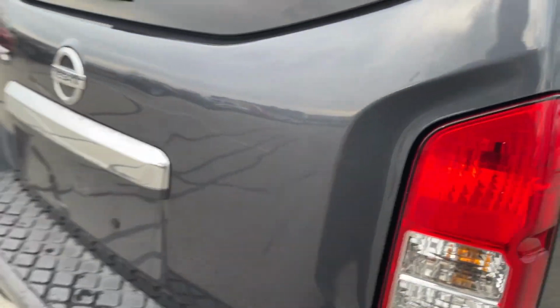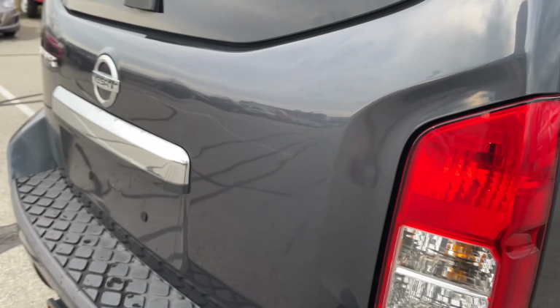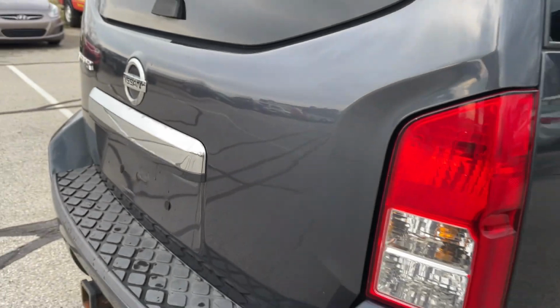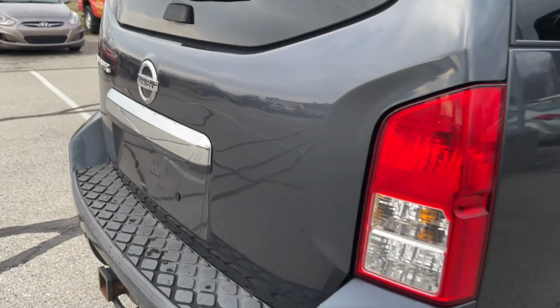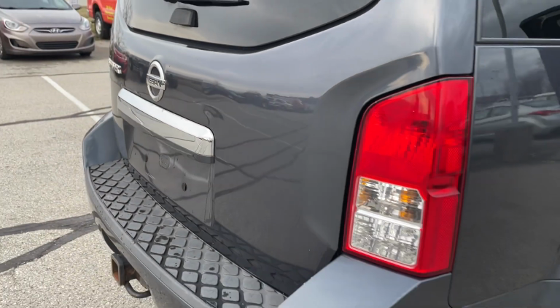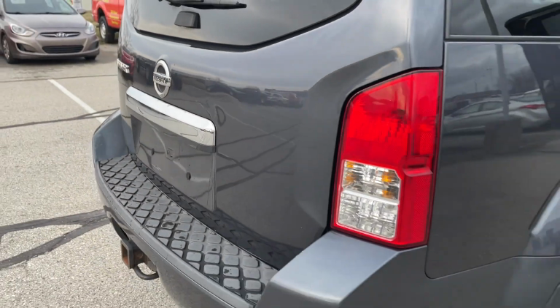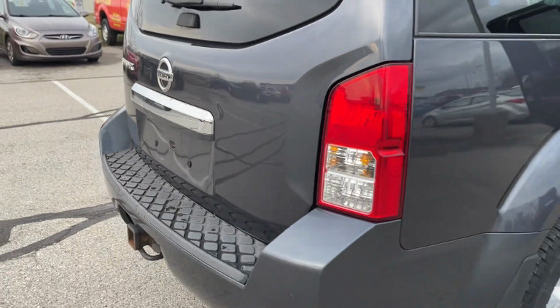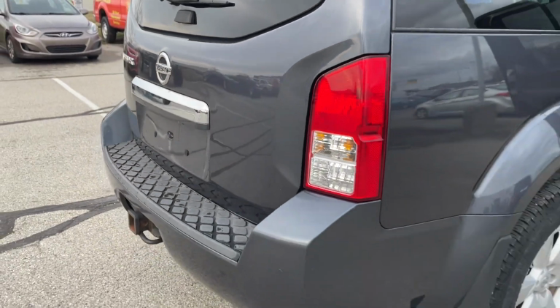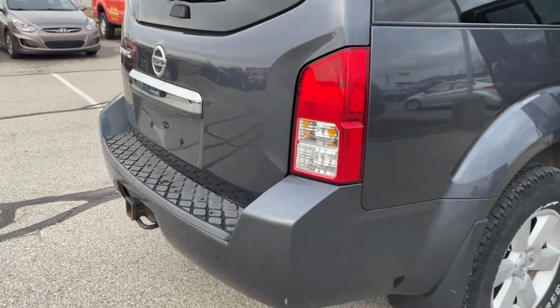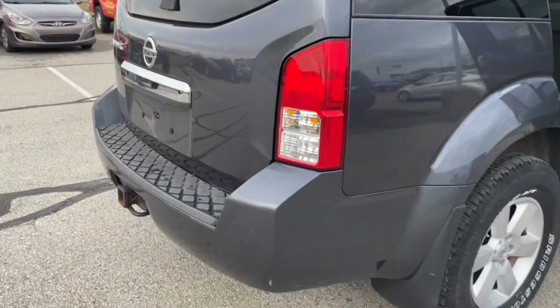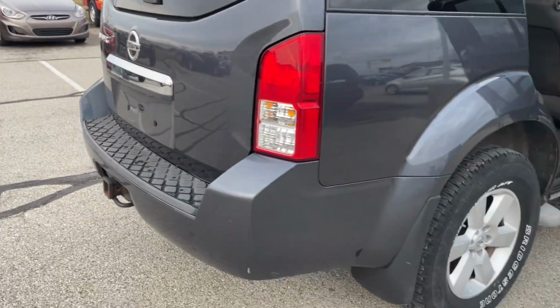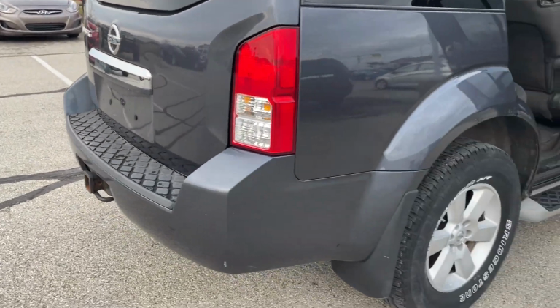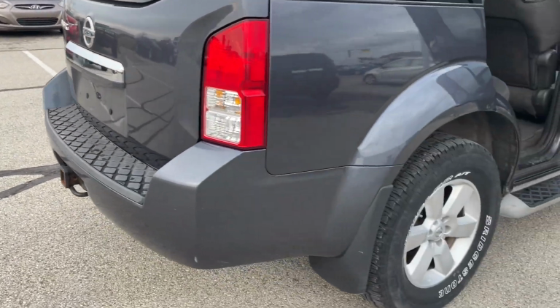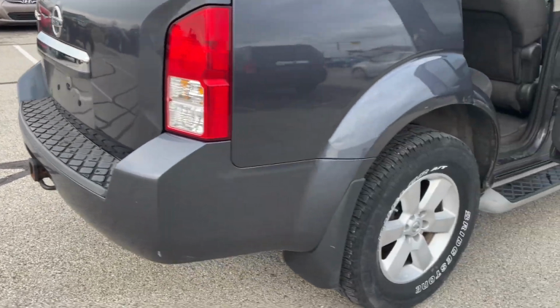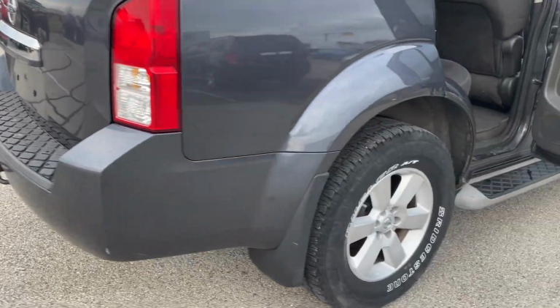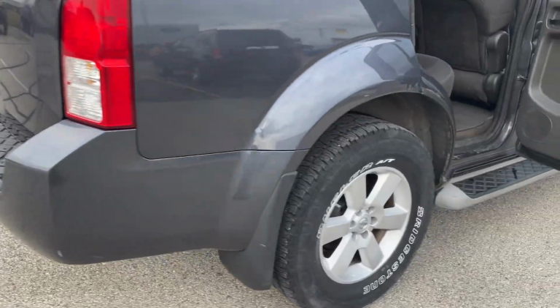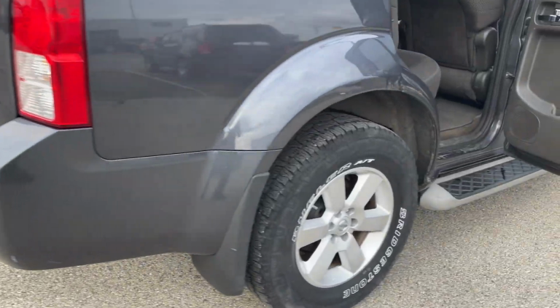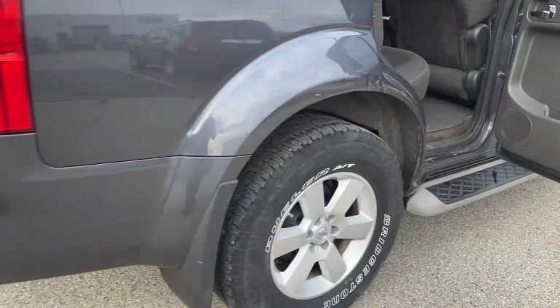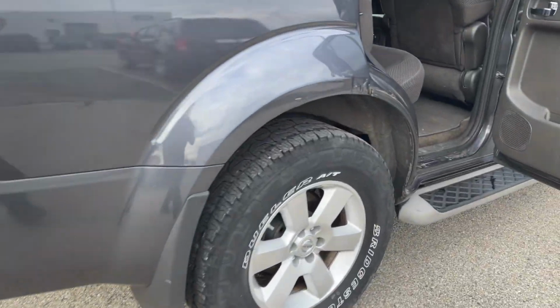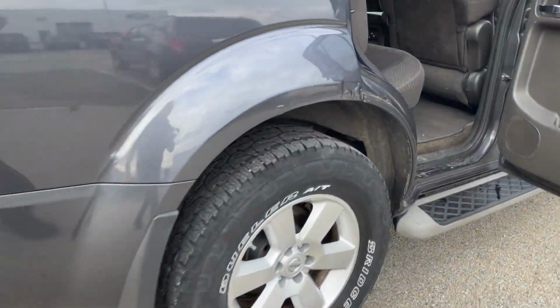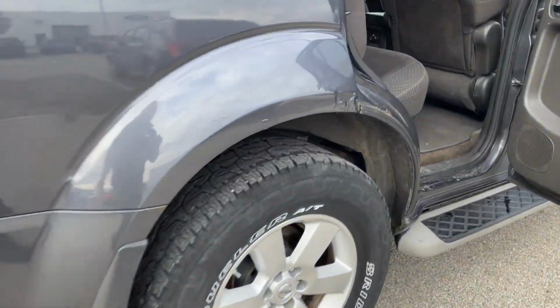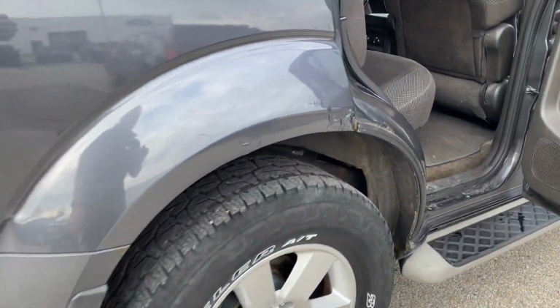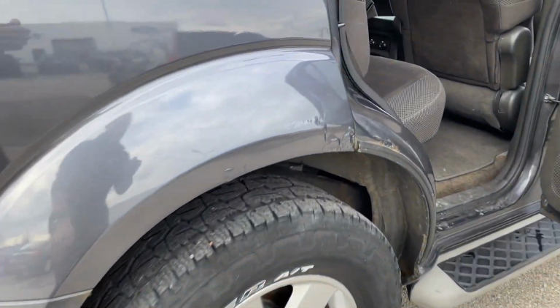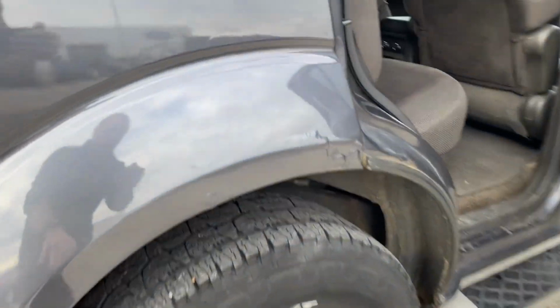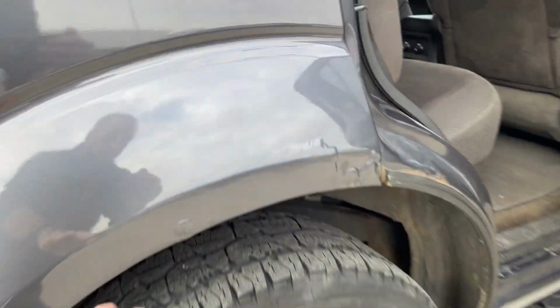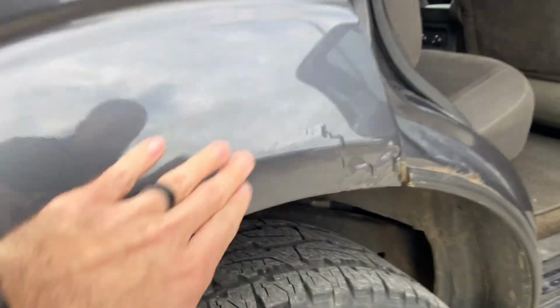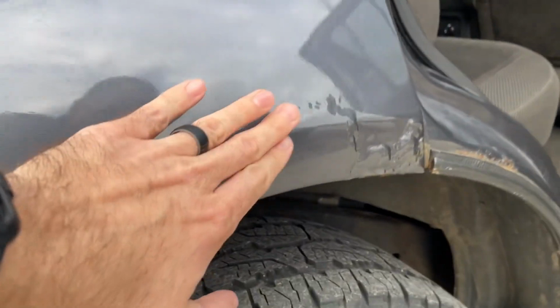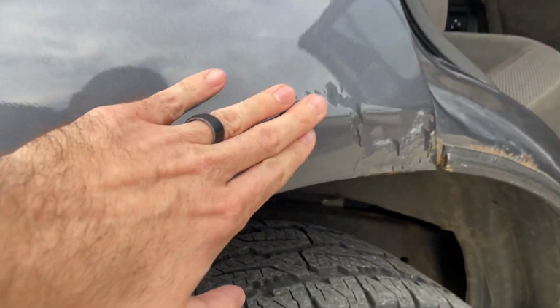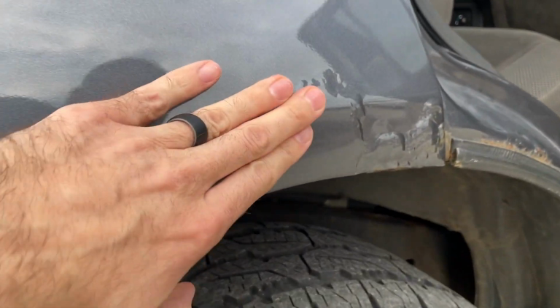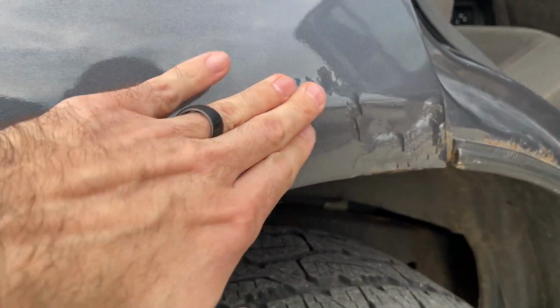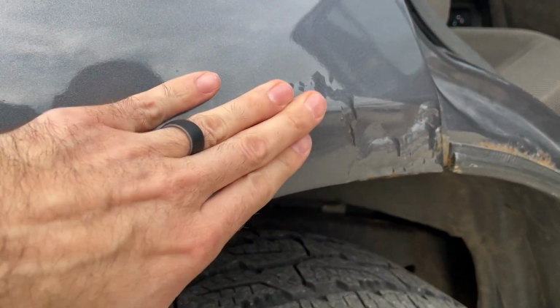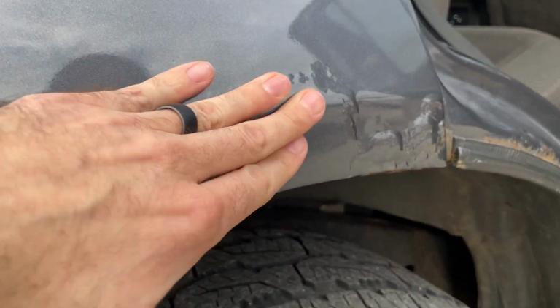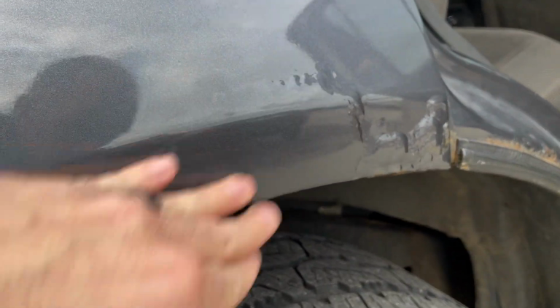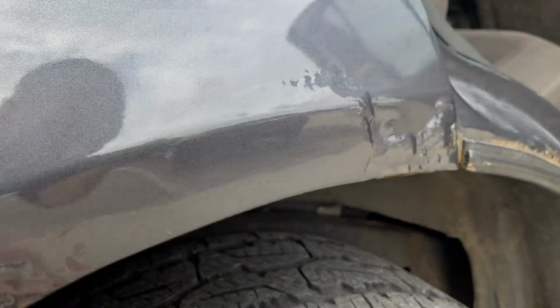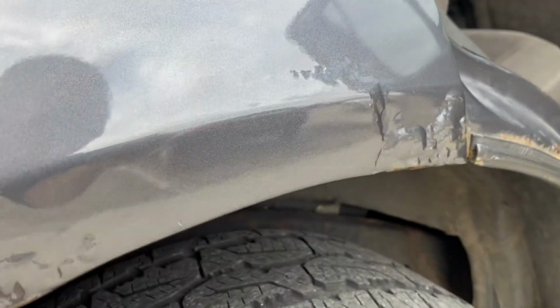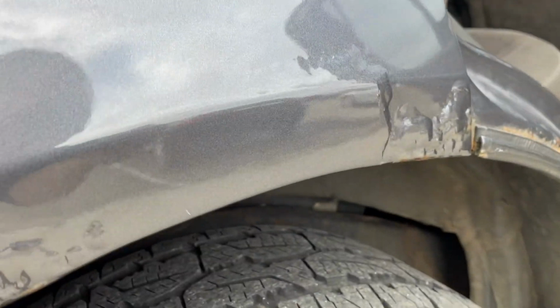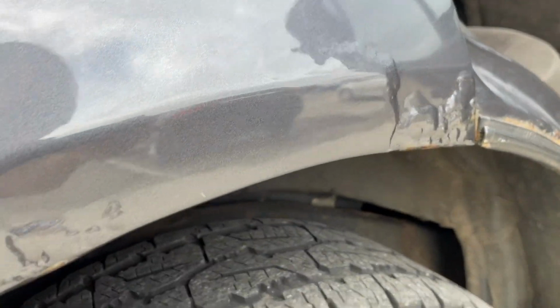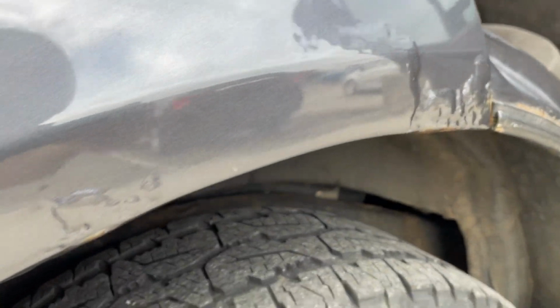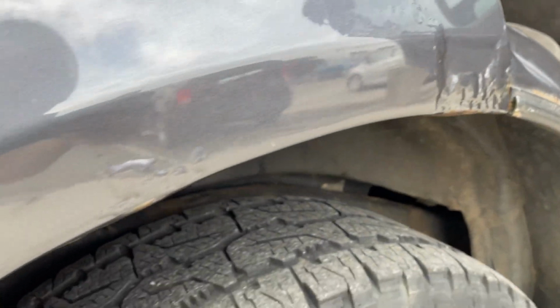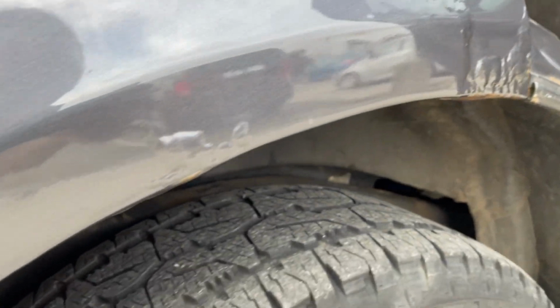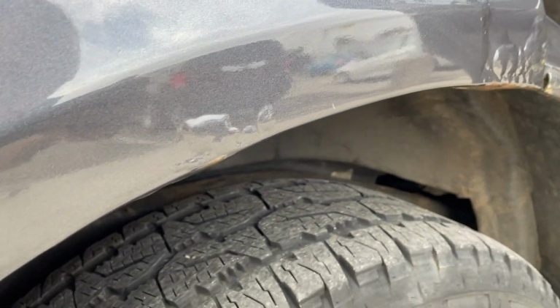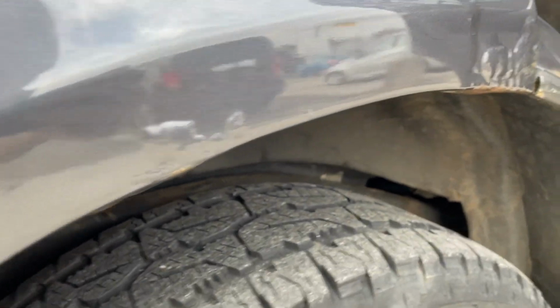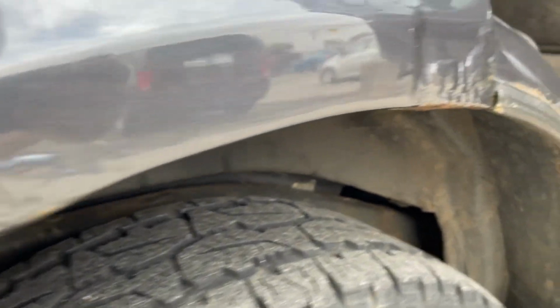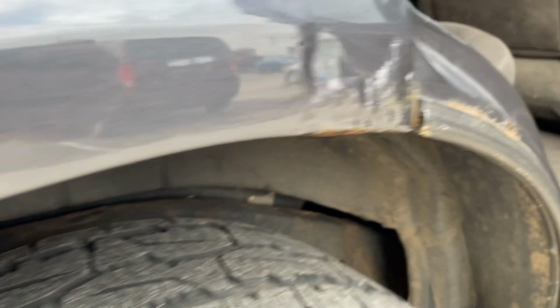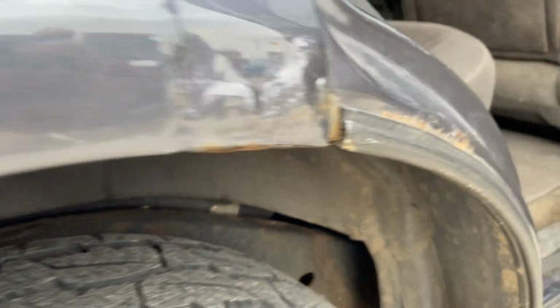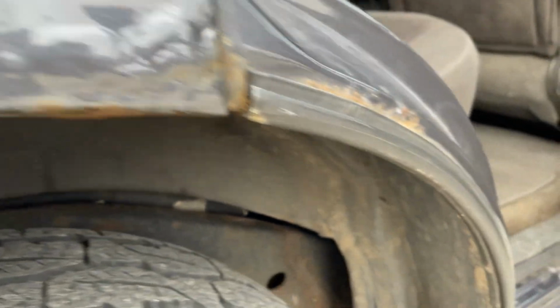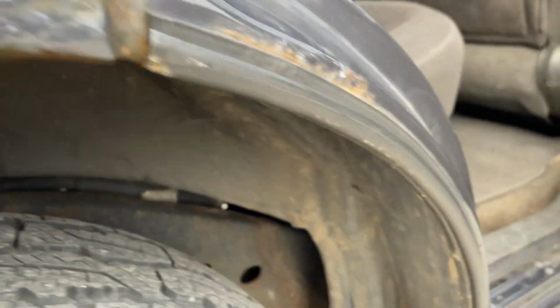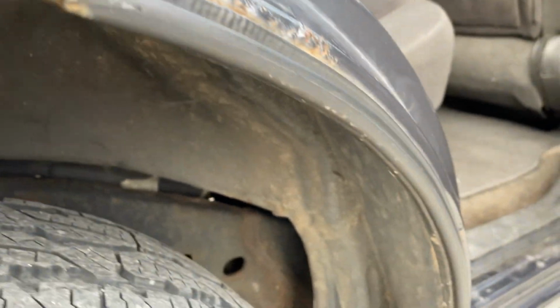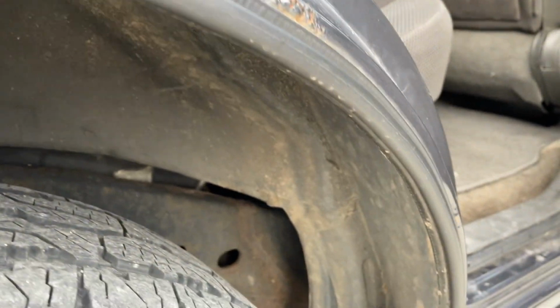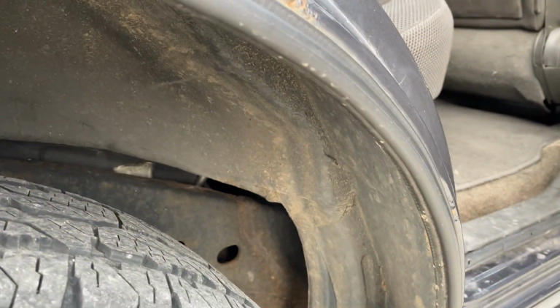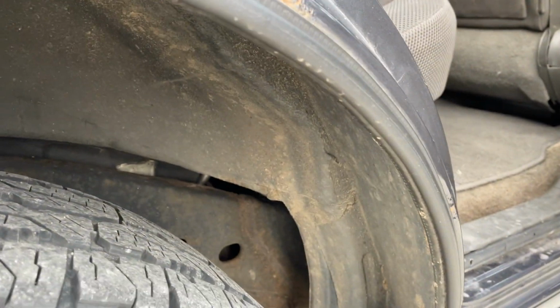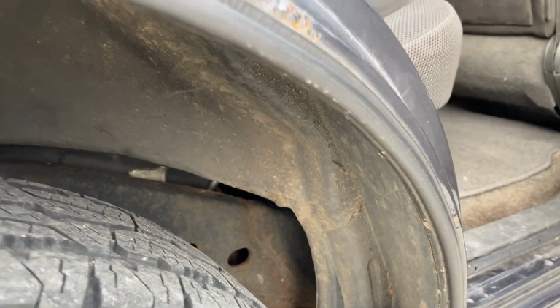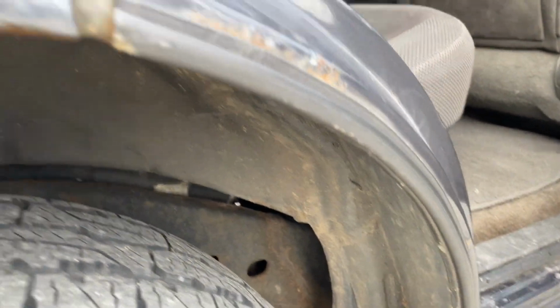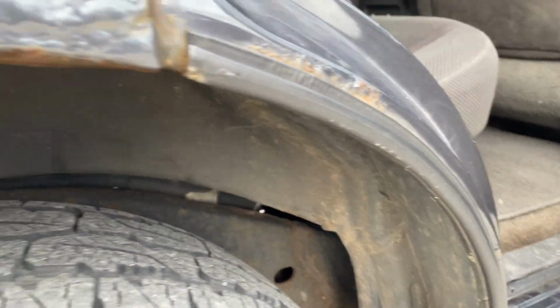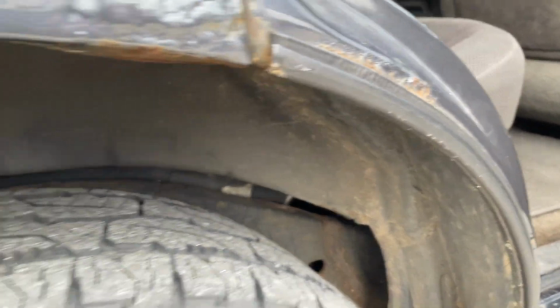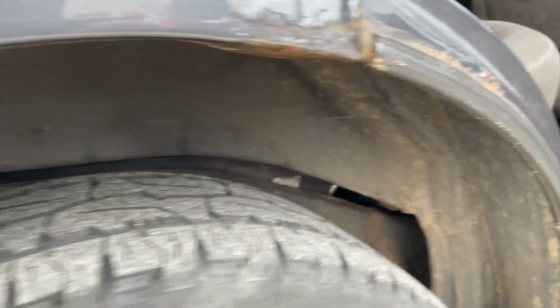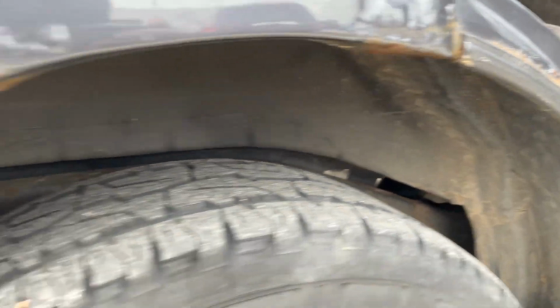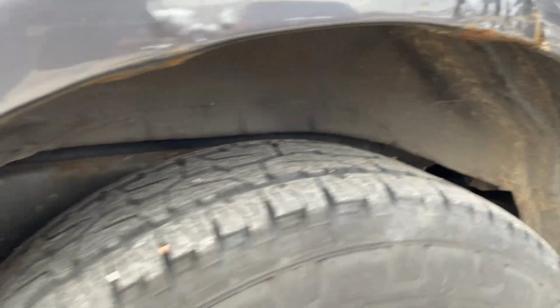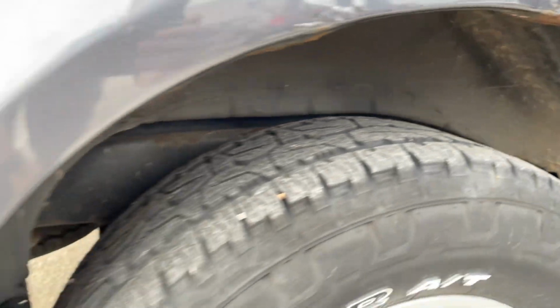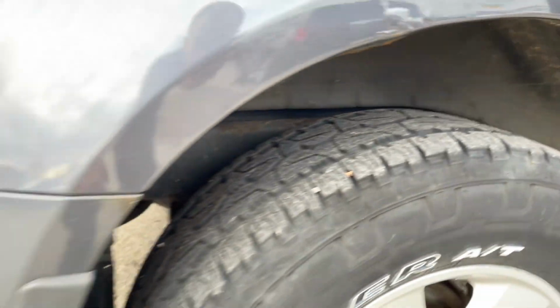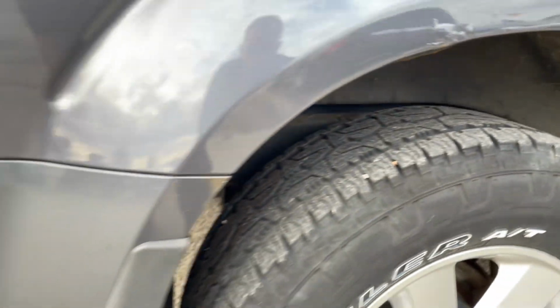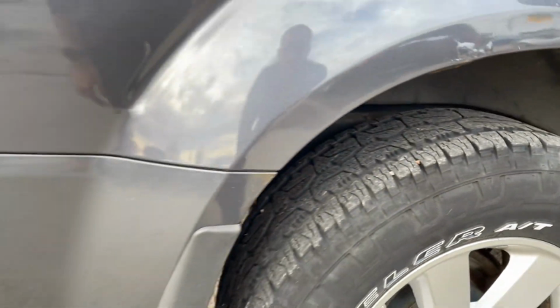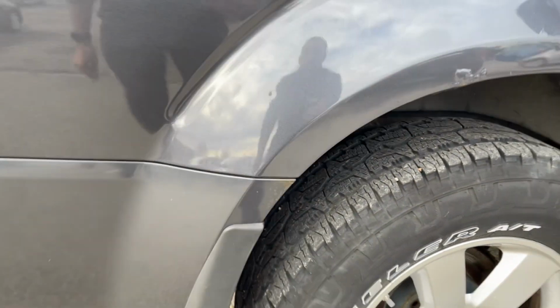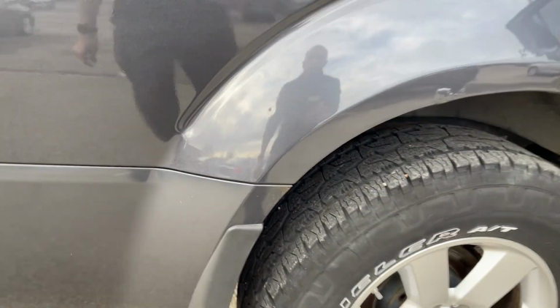Mostly the oxidation is over here on the passenger rear side, as you can see. Does have a little bit of rust coming through.